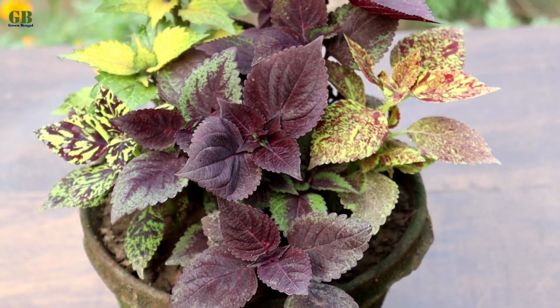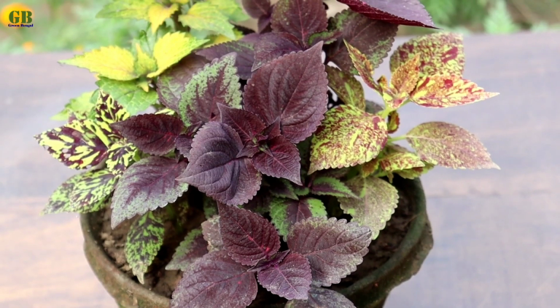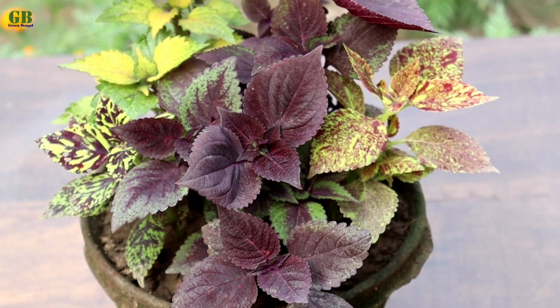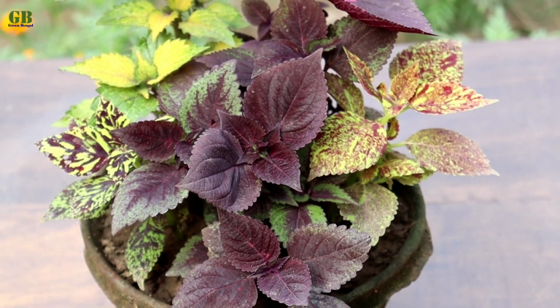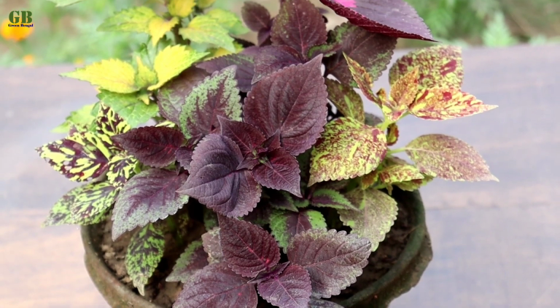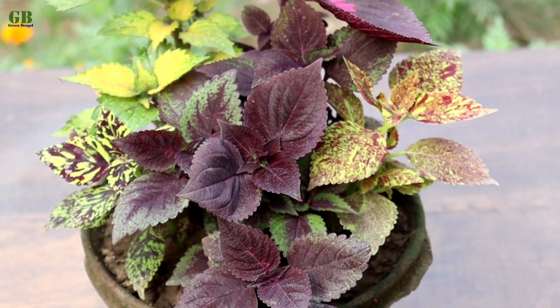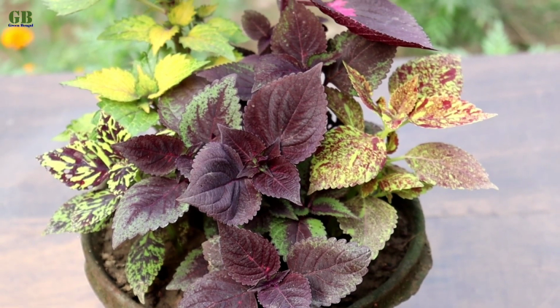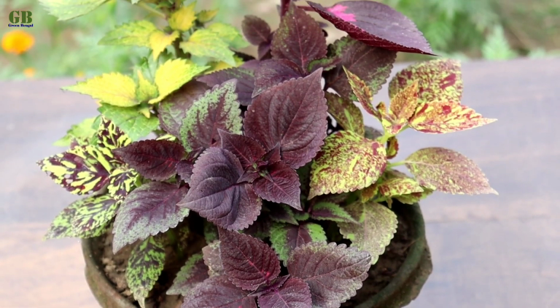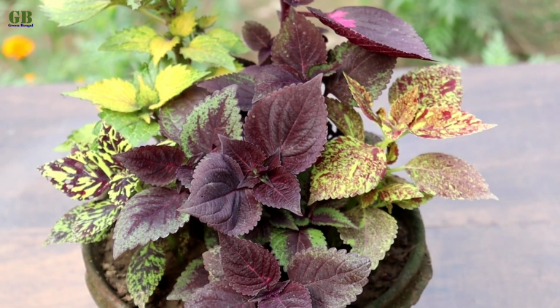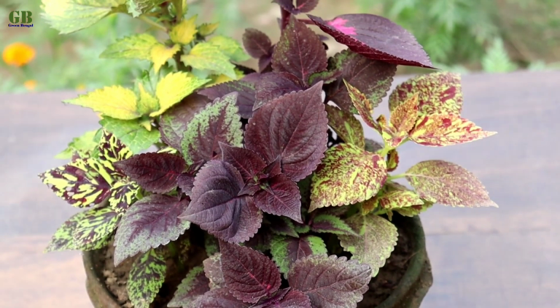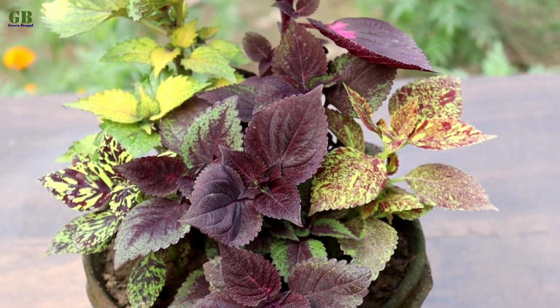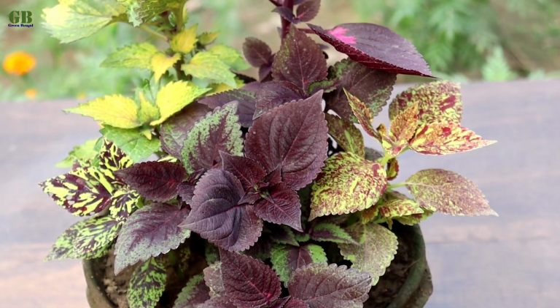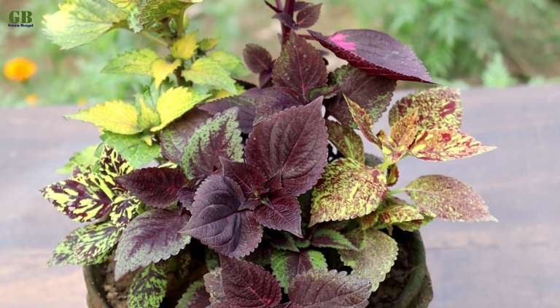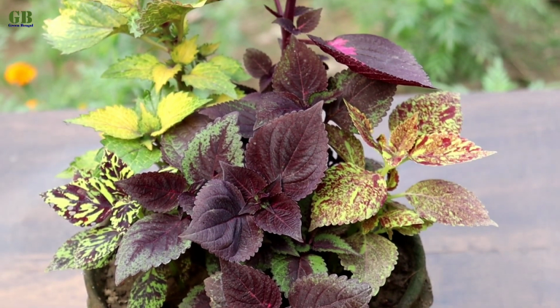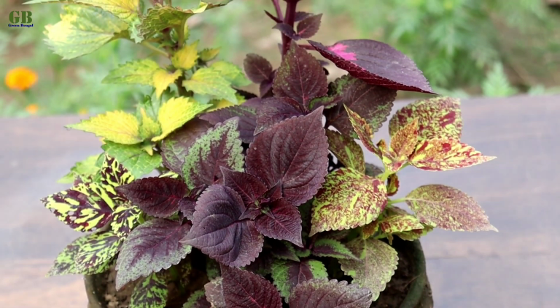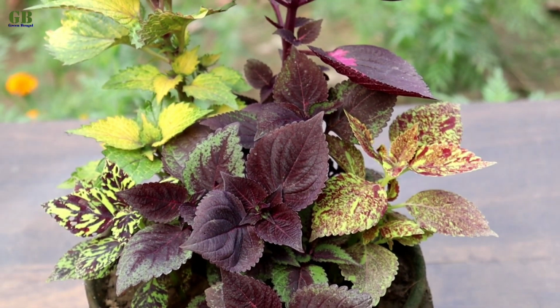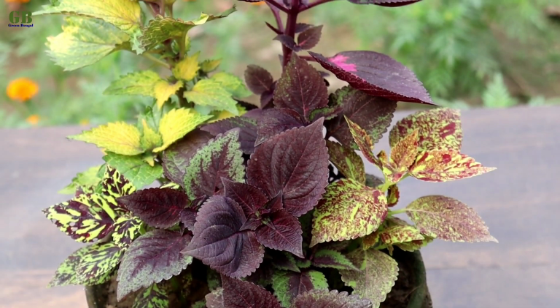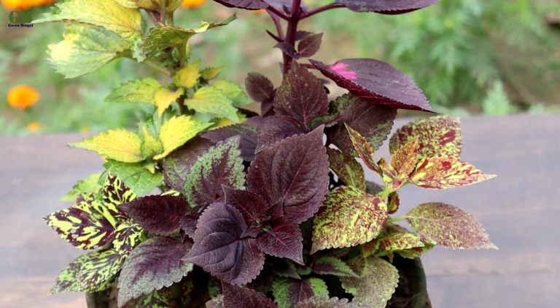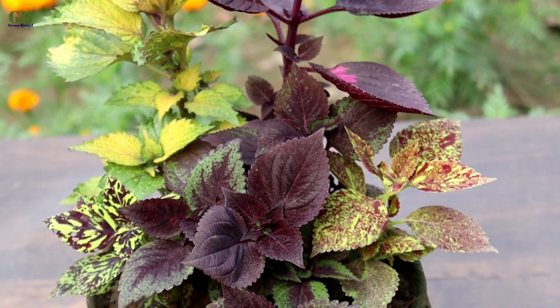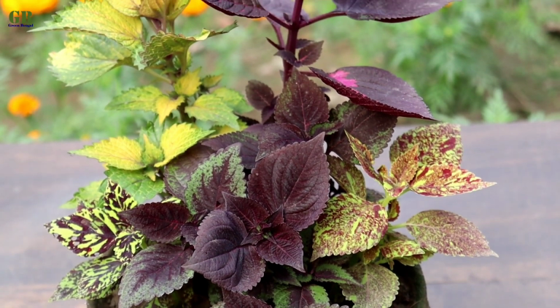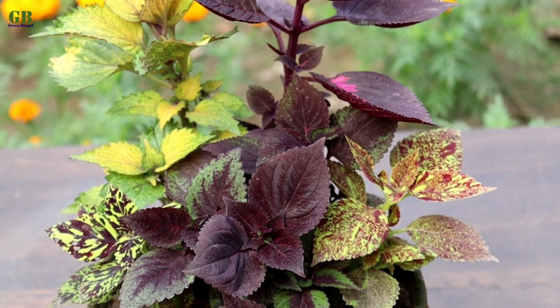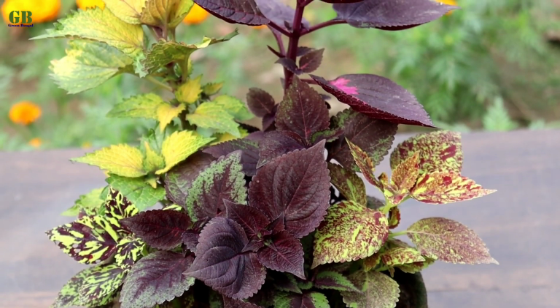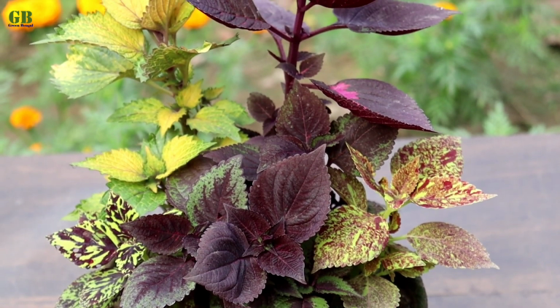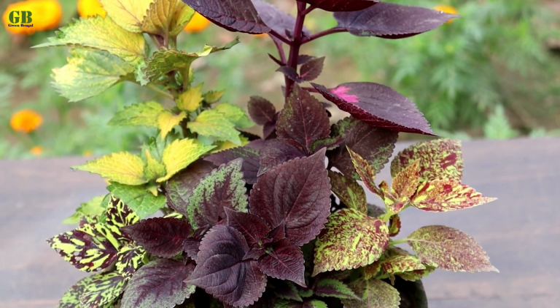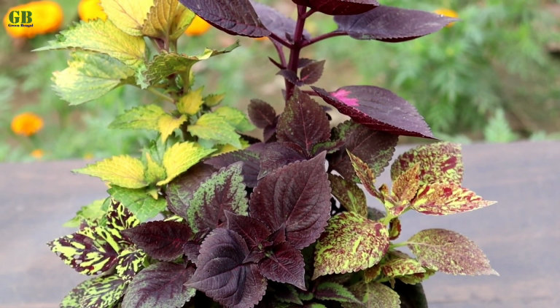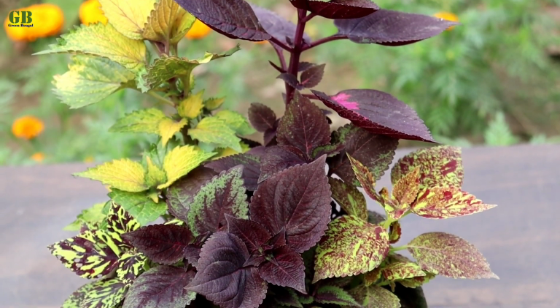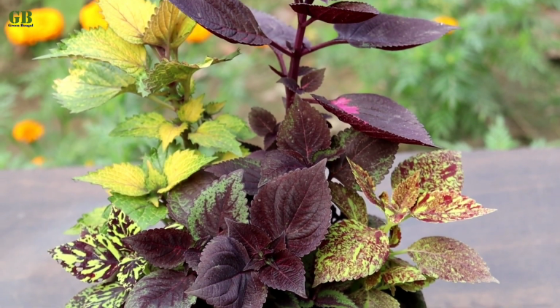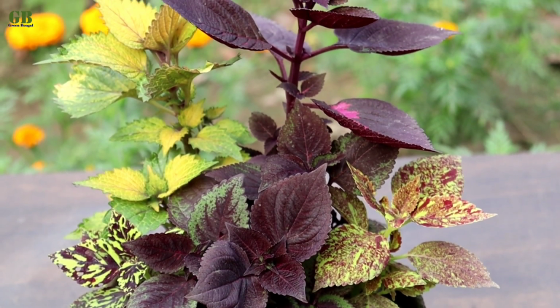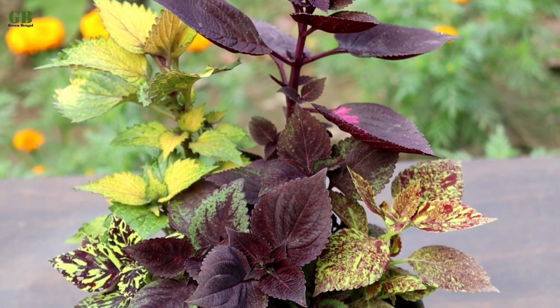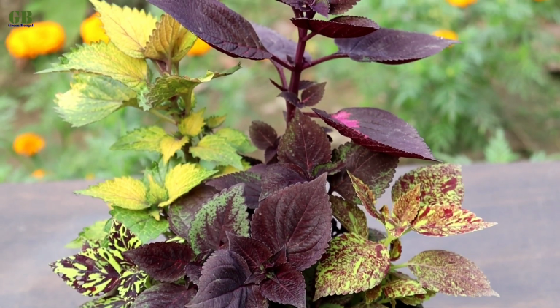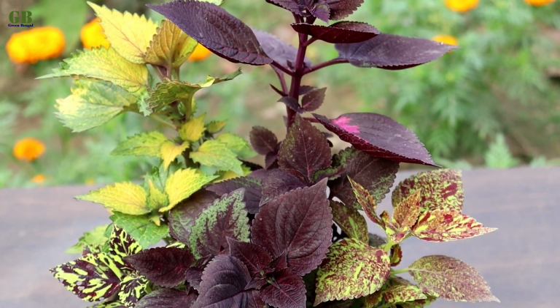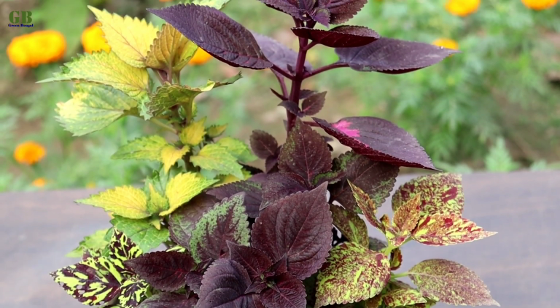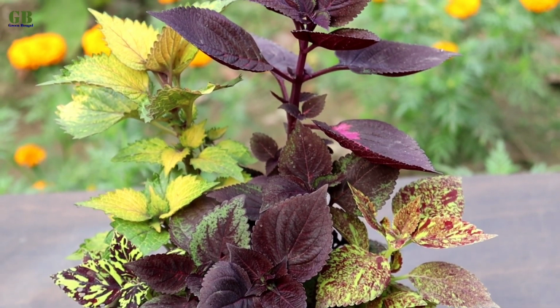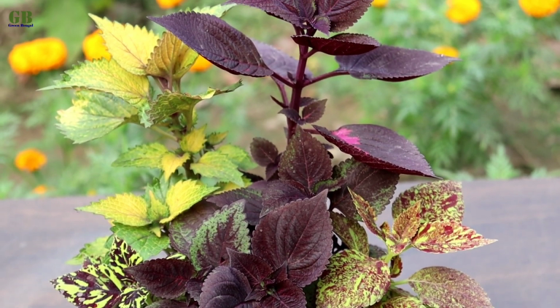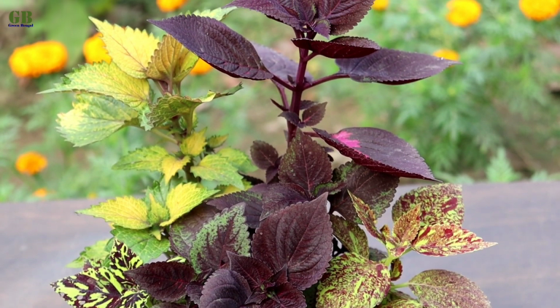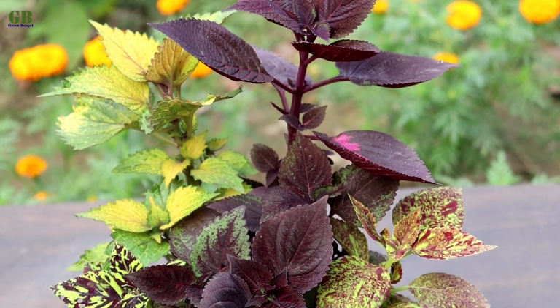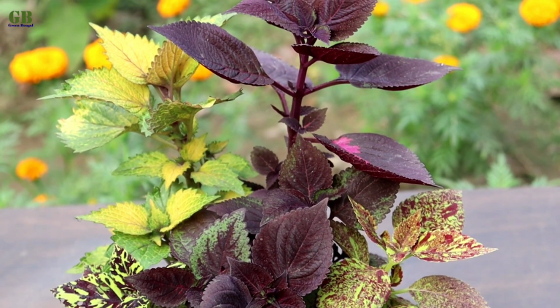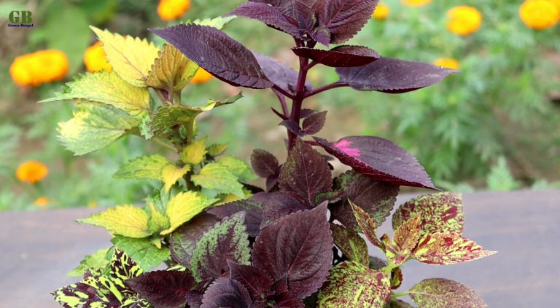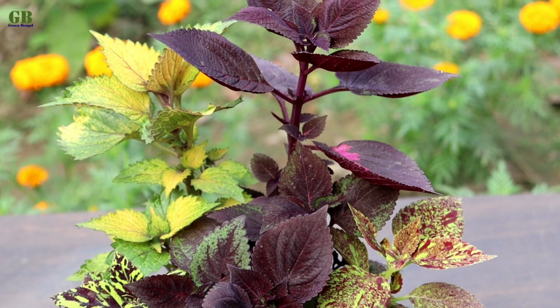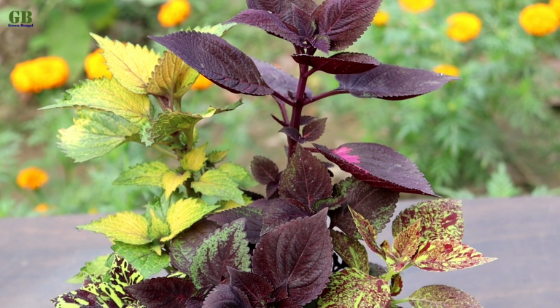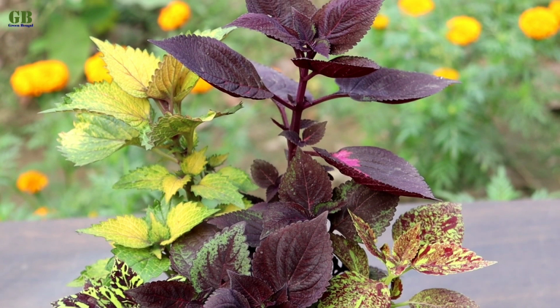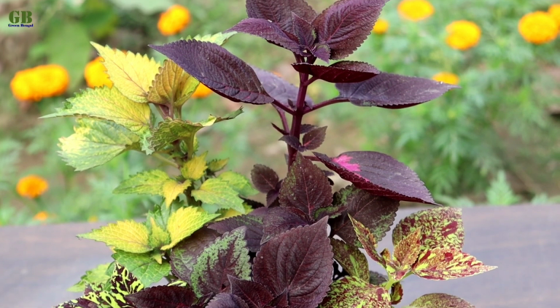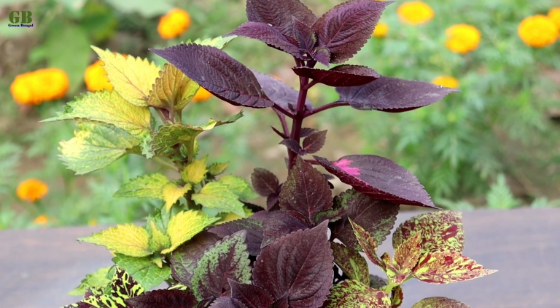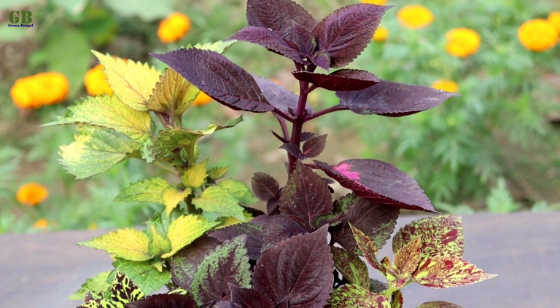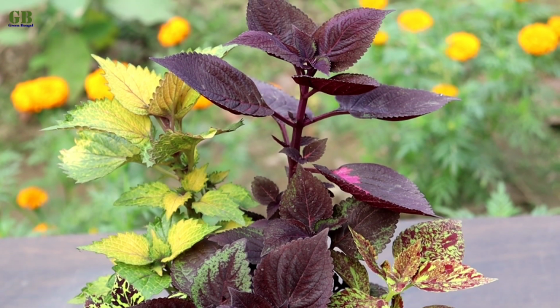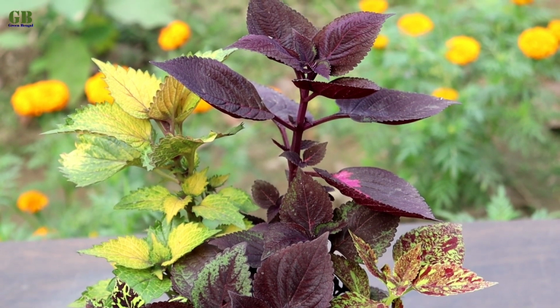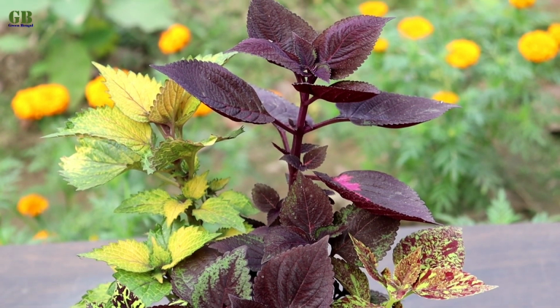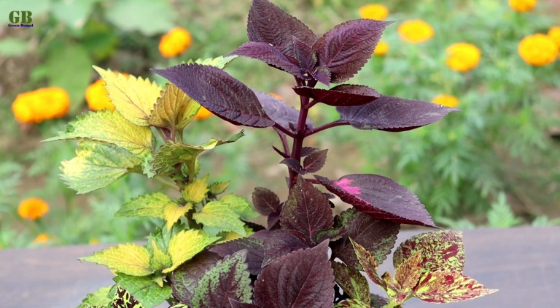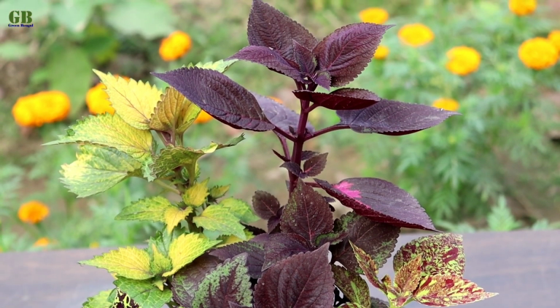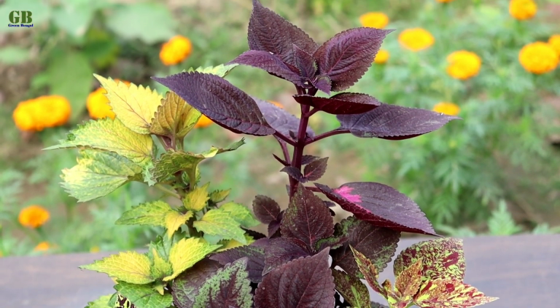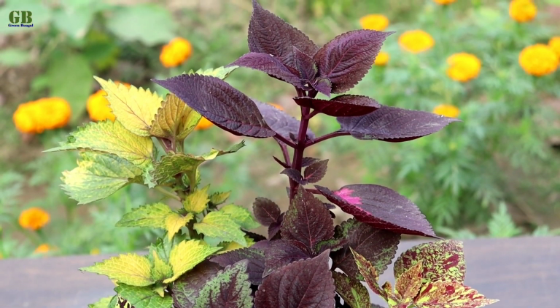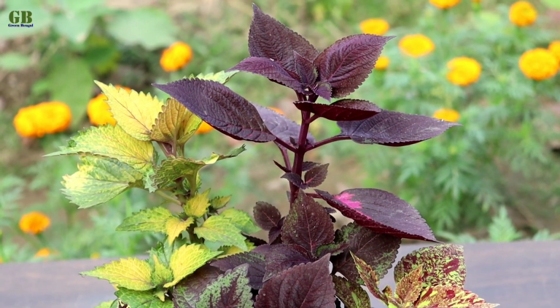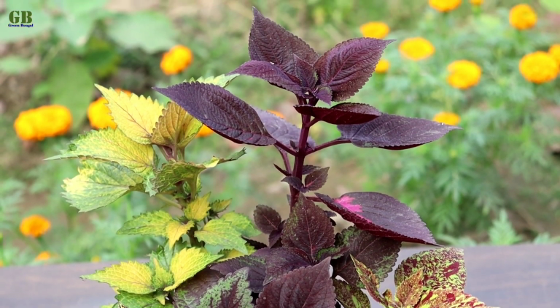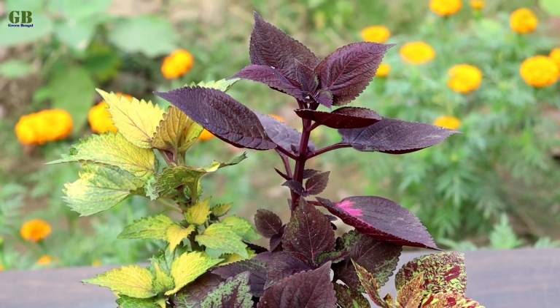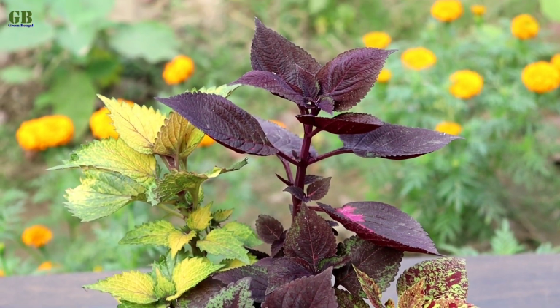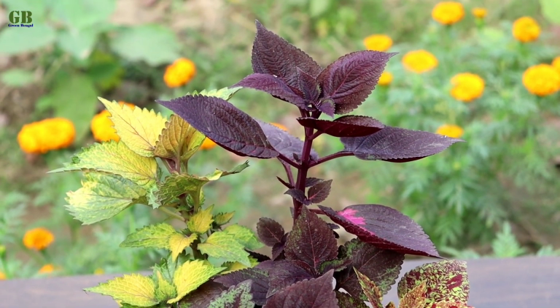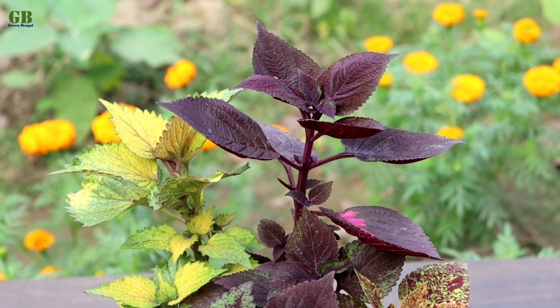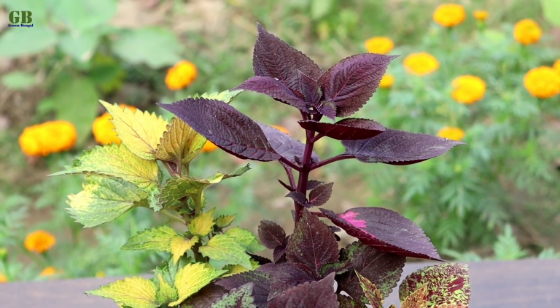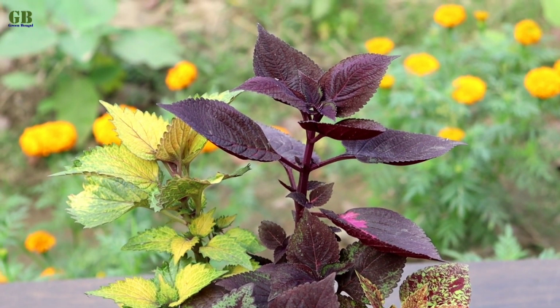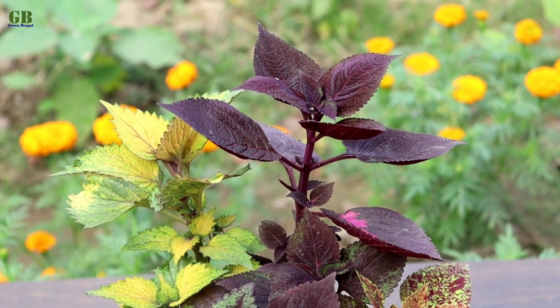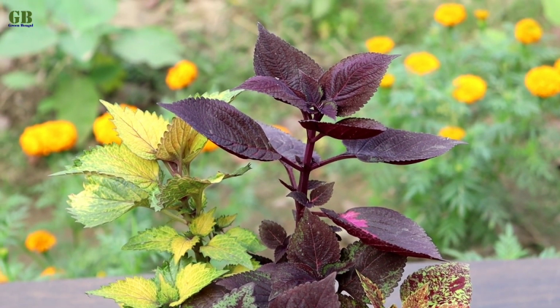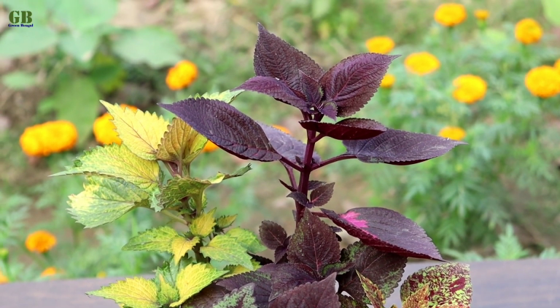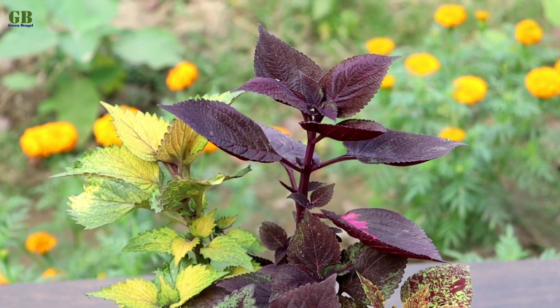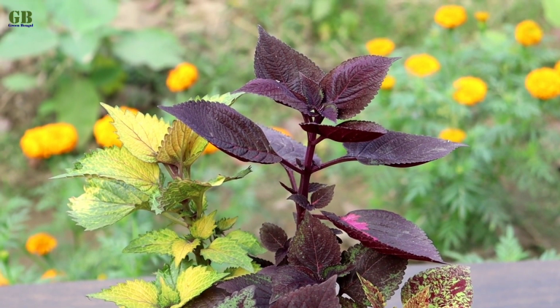Hello friends, welcome to my channel Green Bengal. I am Obishek. Today I am going to show you how to propagate coleus plant from stem cutting.